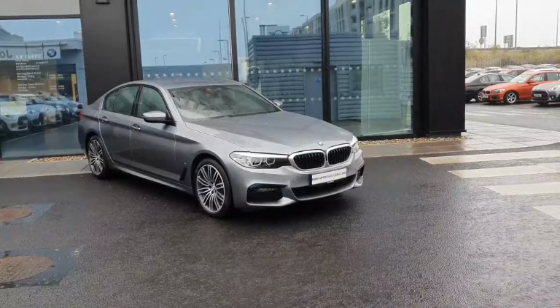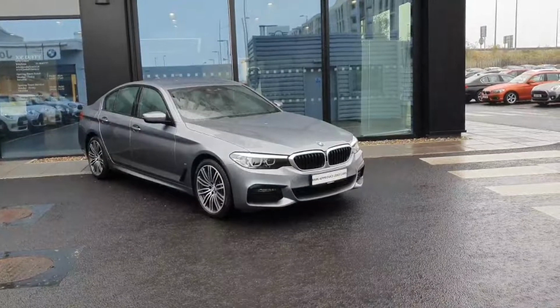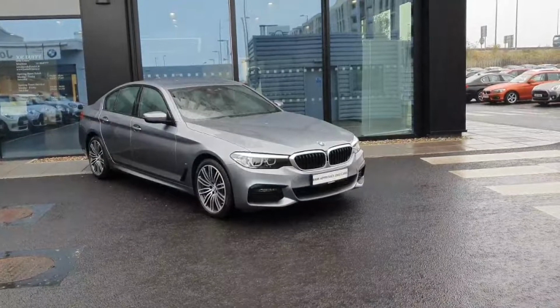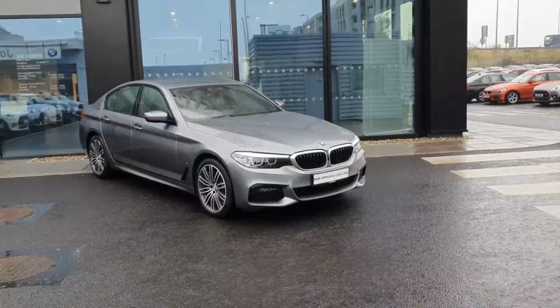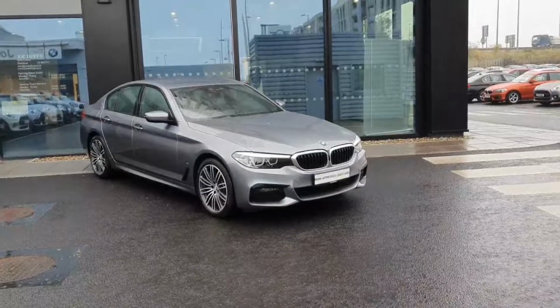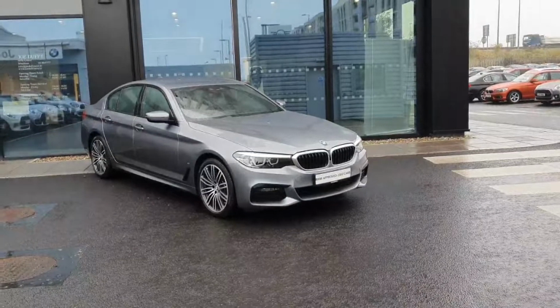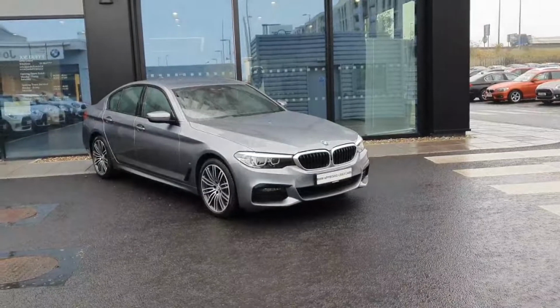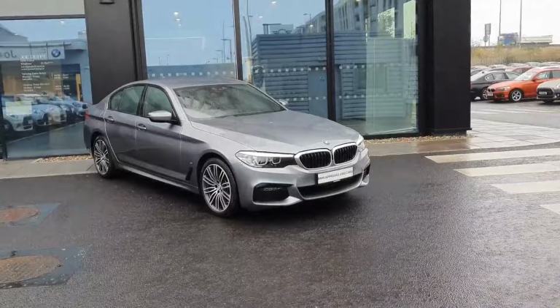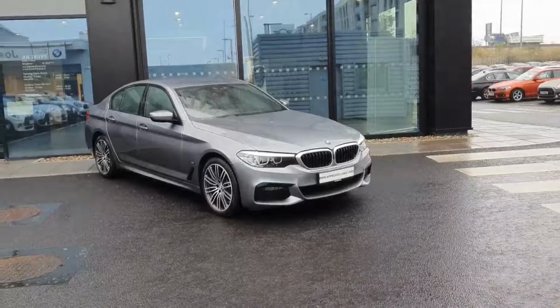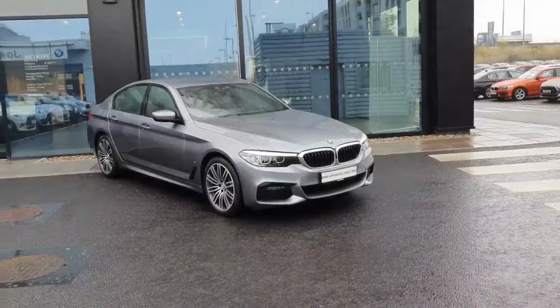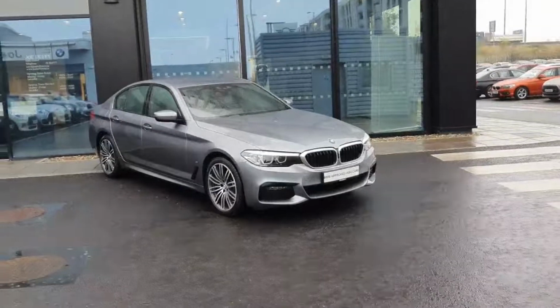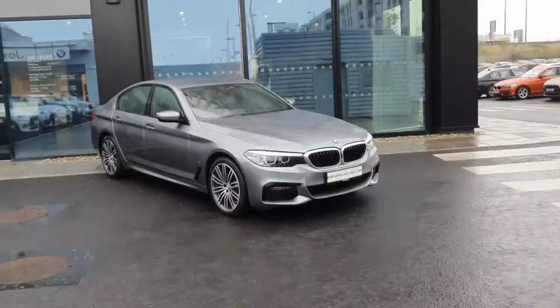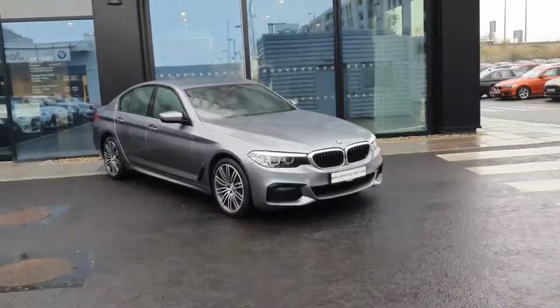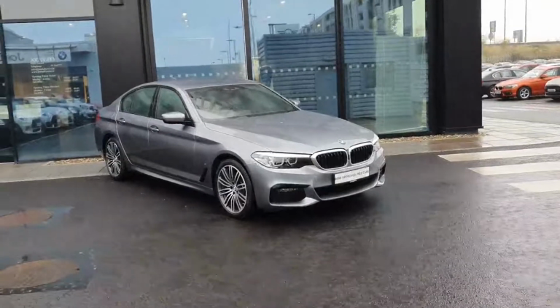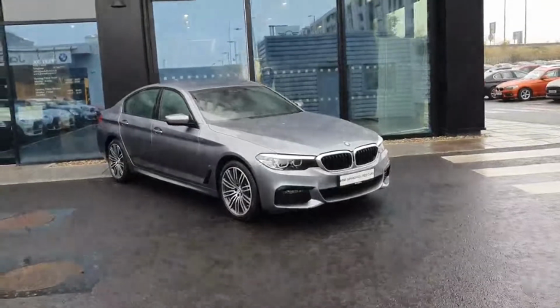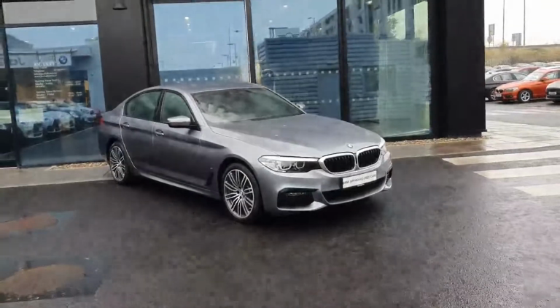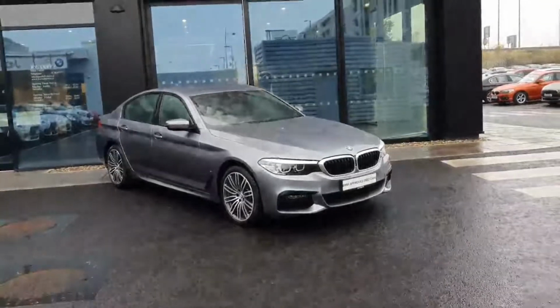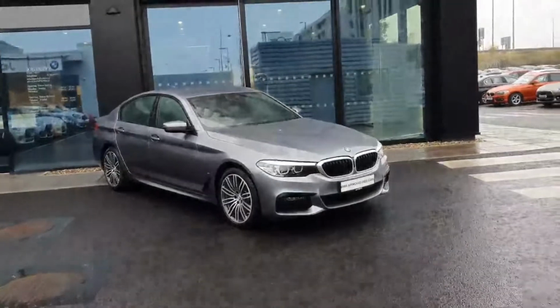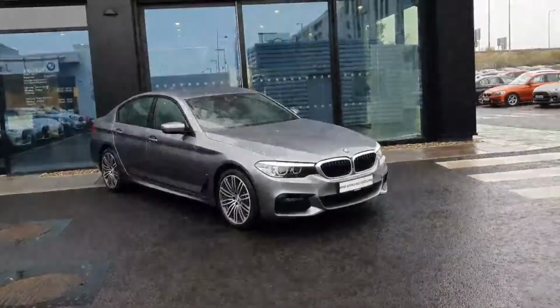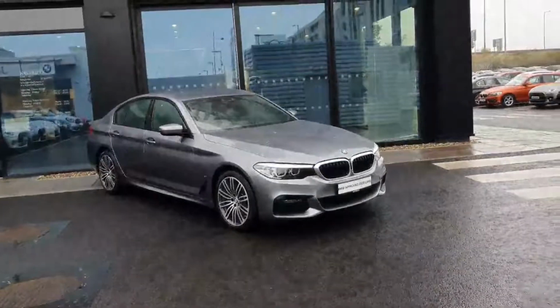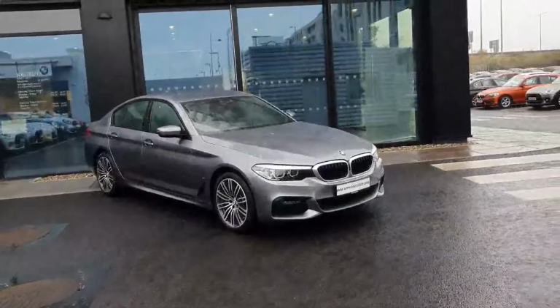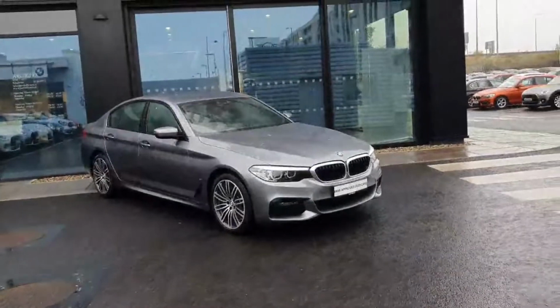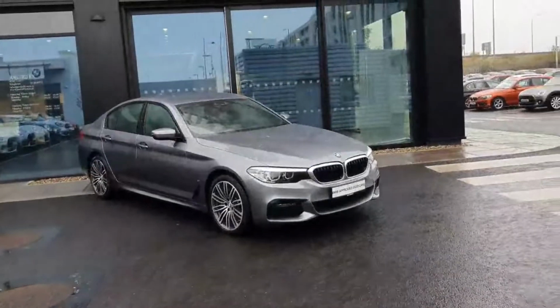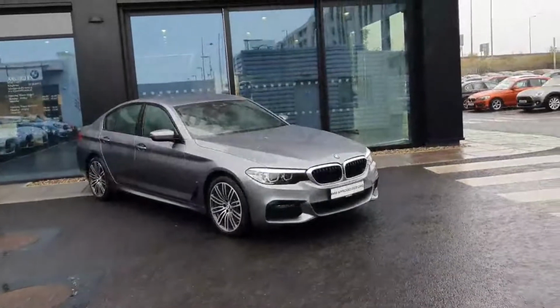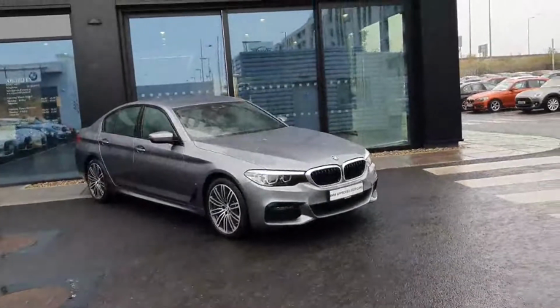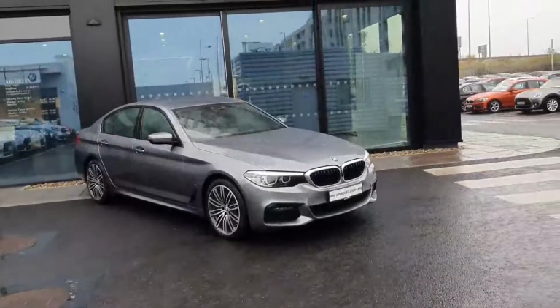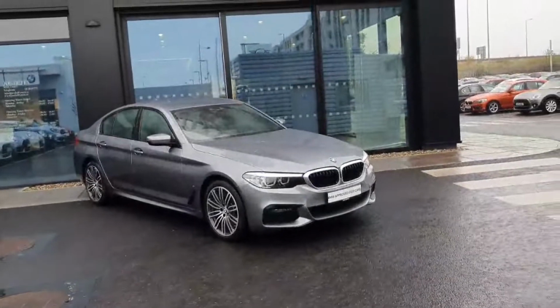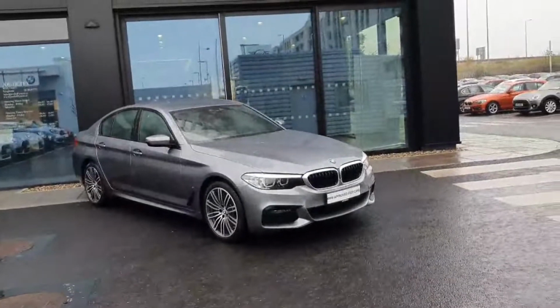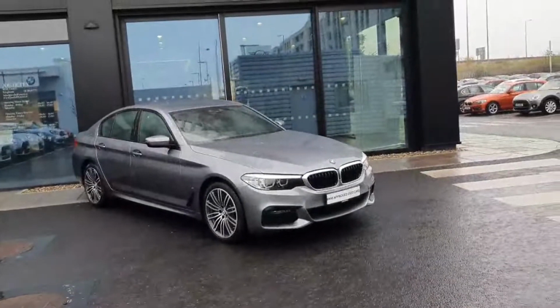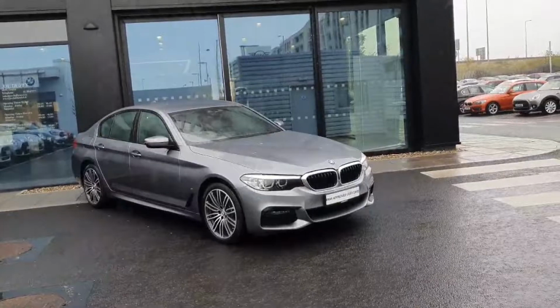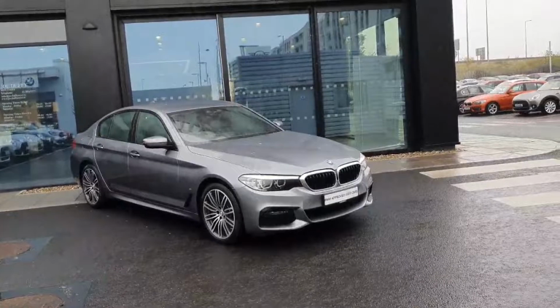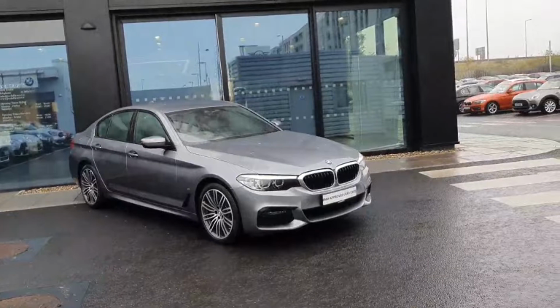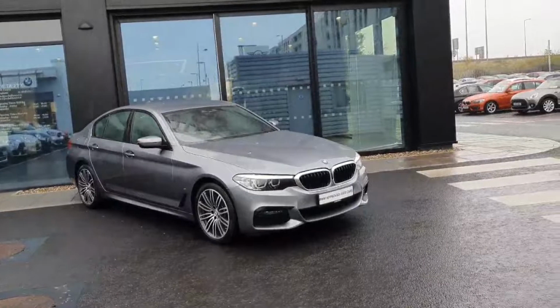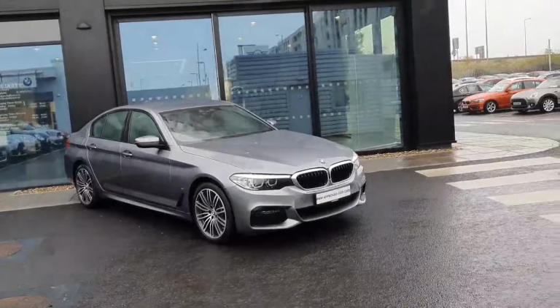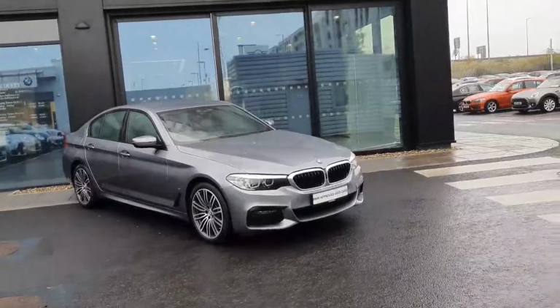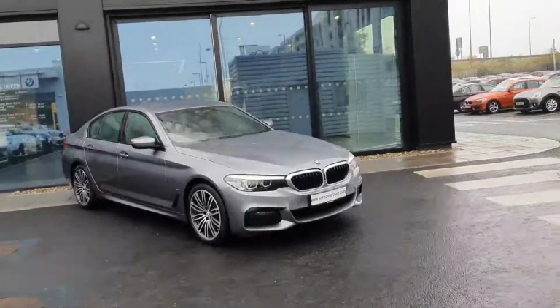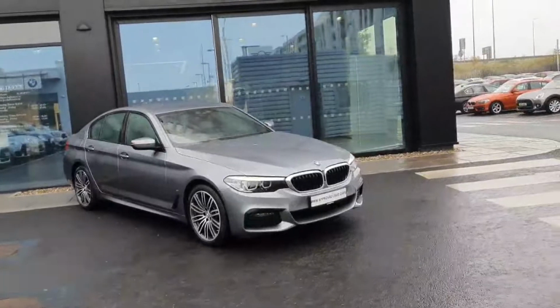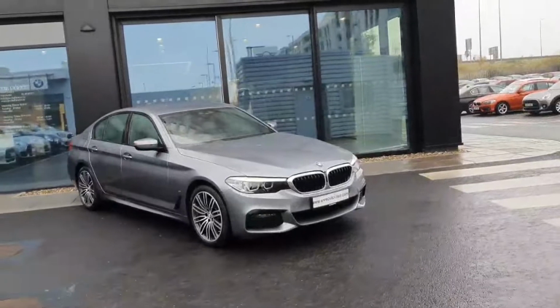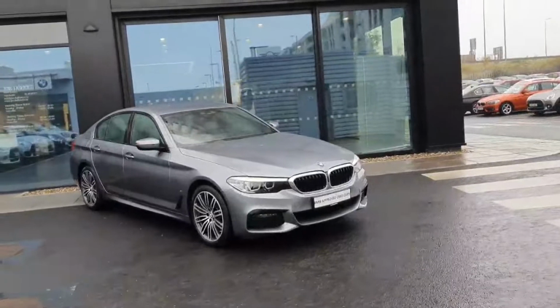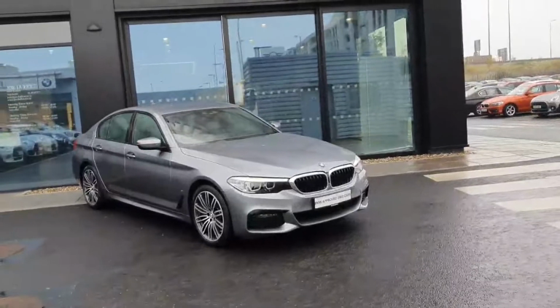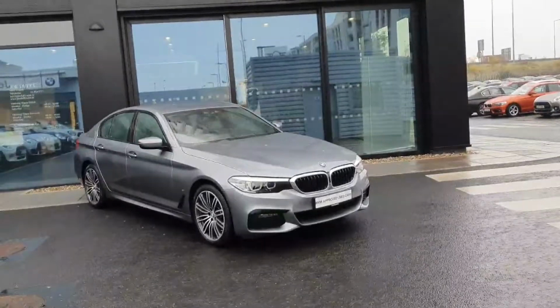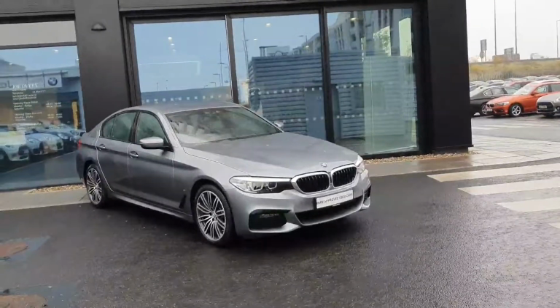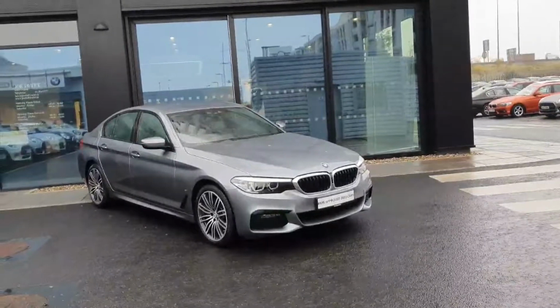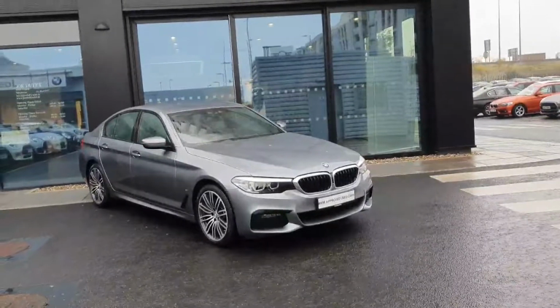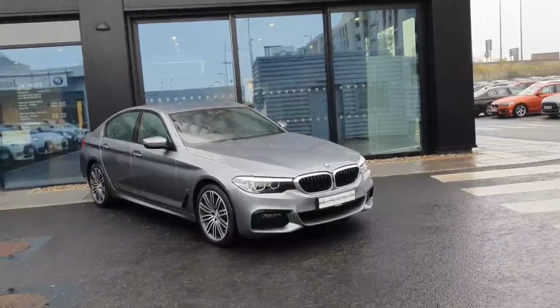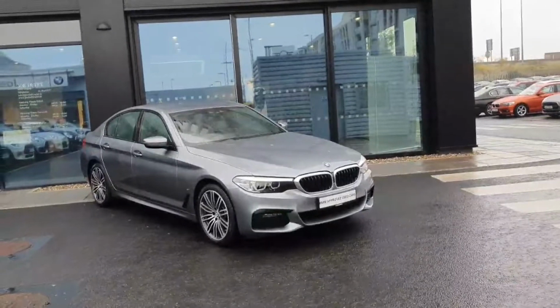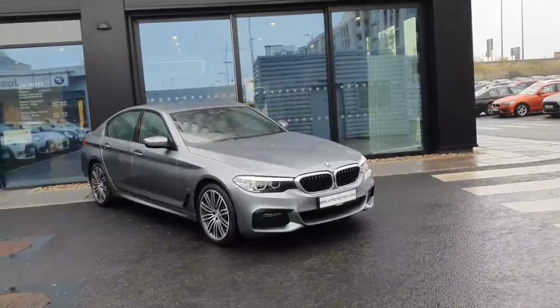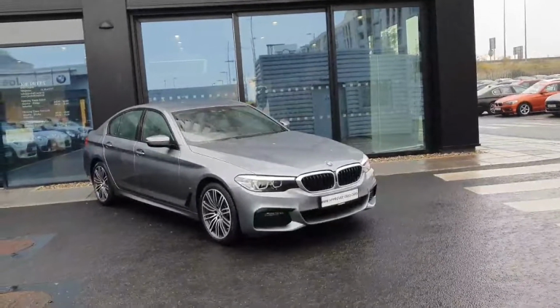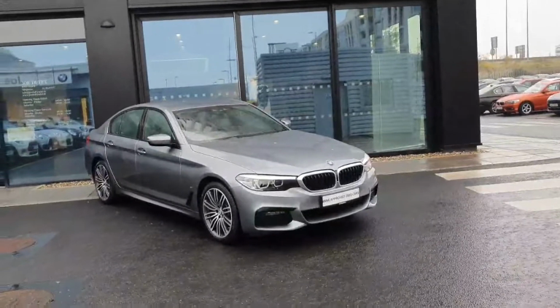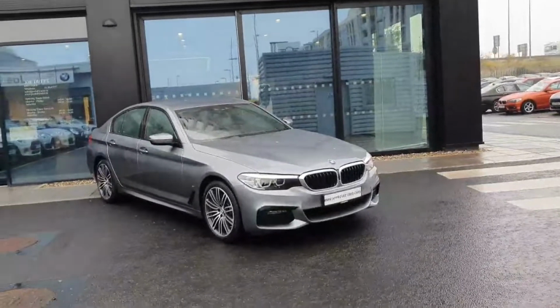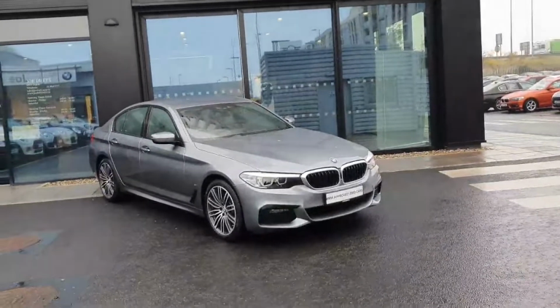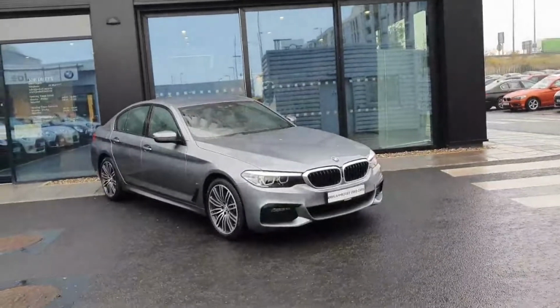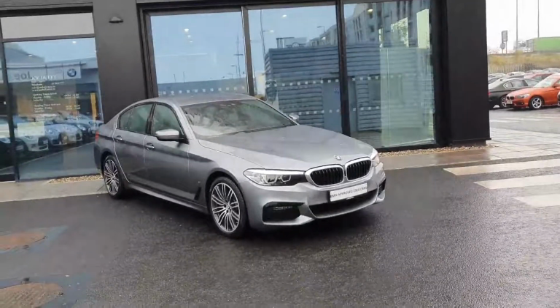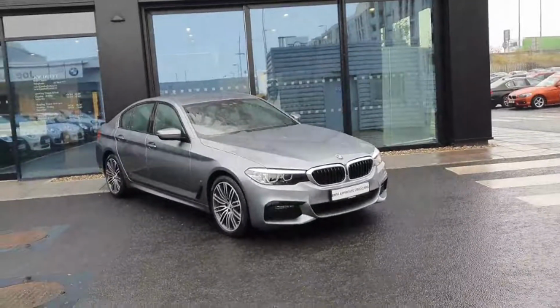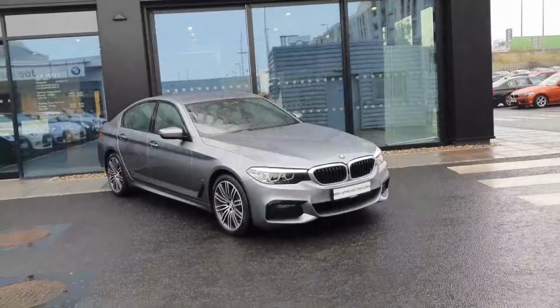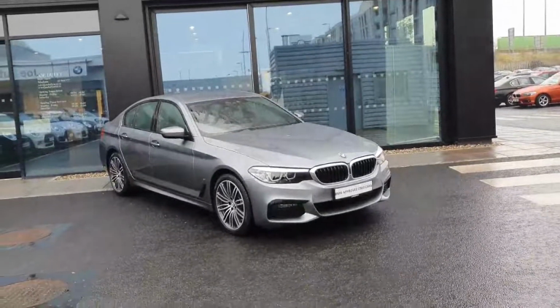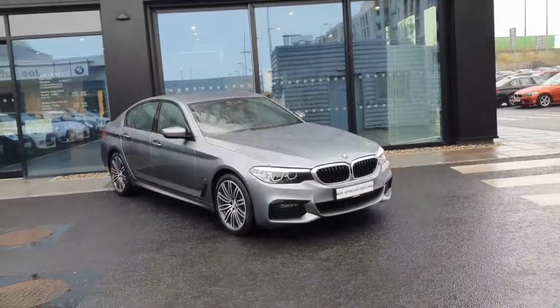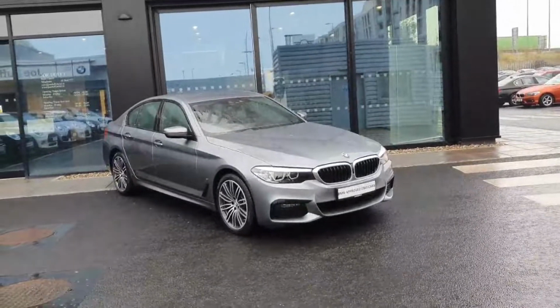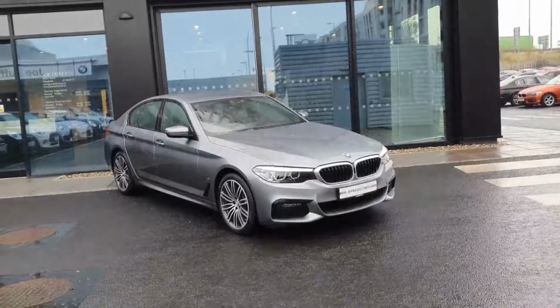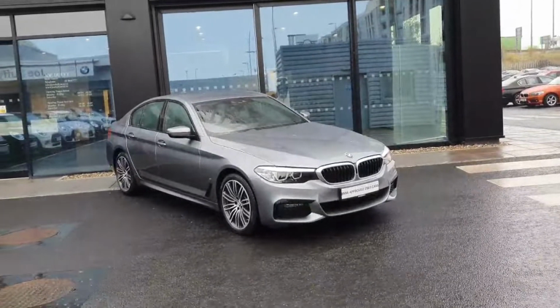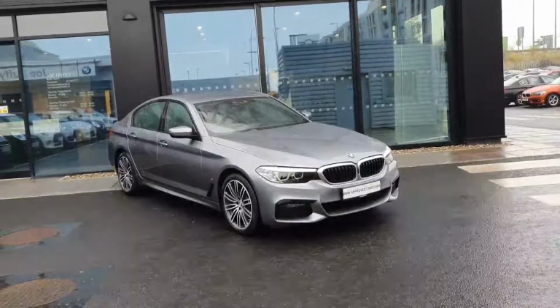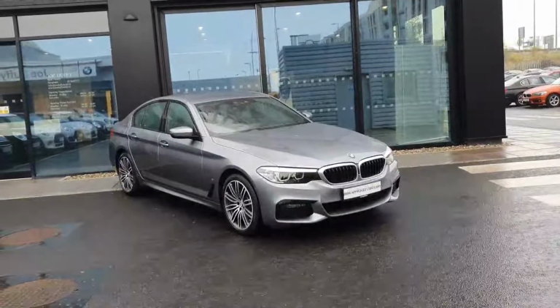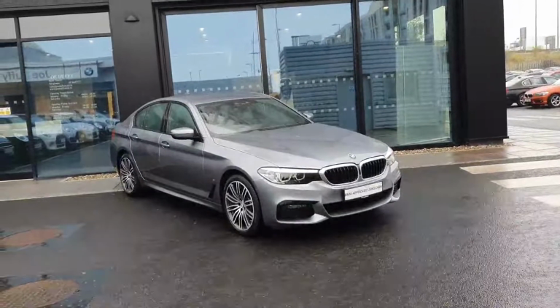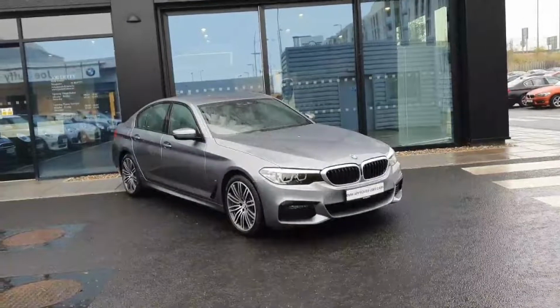Hi, this is Robert here at BMW Joe Duffy in Charlestown. Today we'll have a look around this BMW 5 Series 530e M Sport.